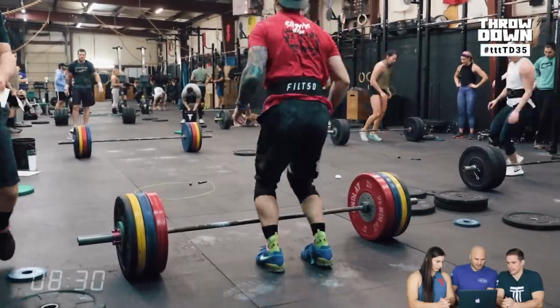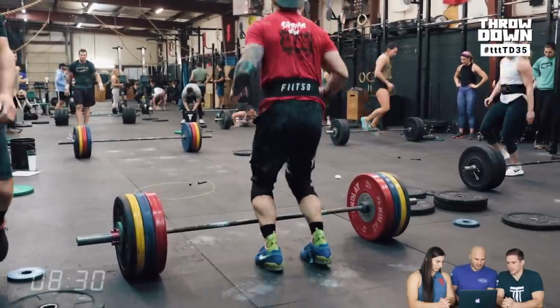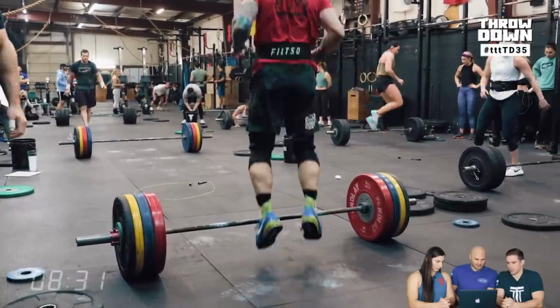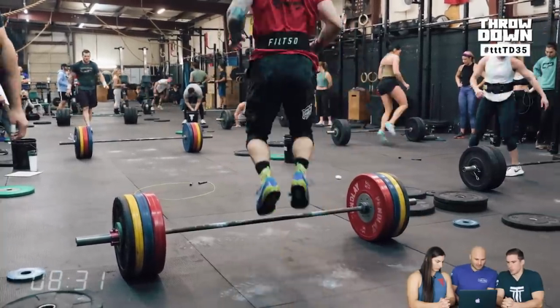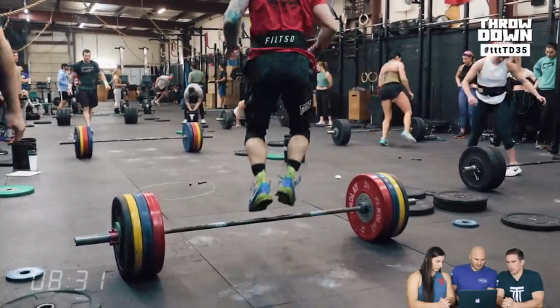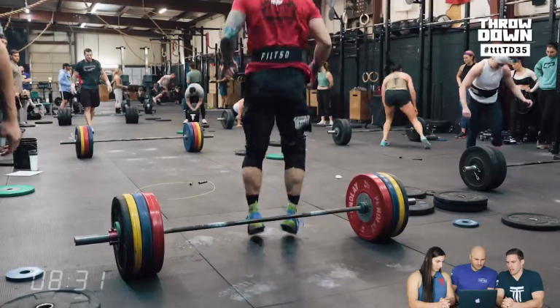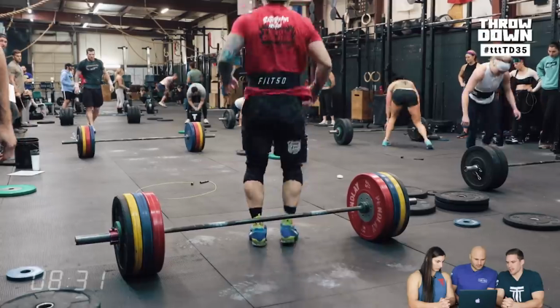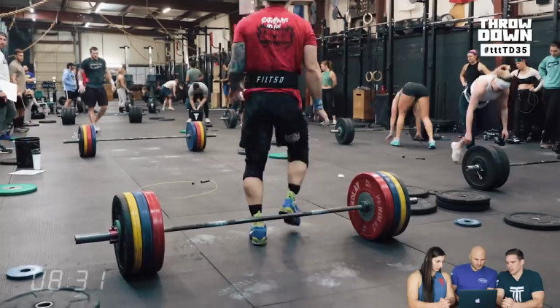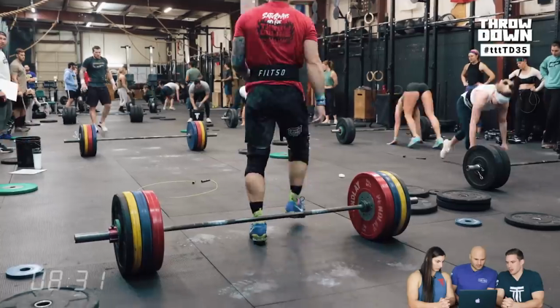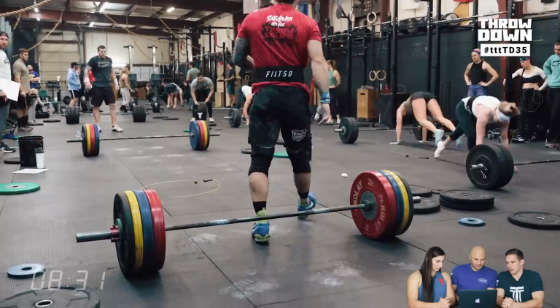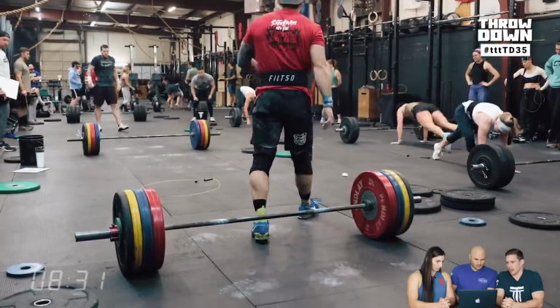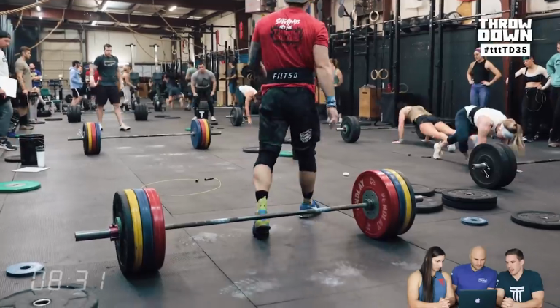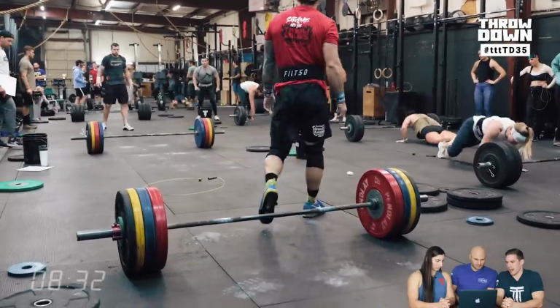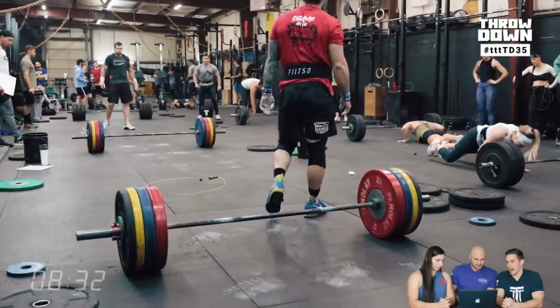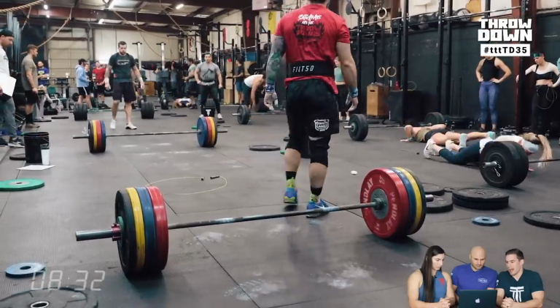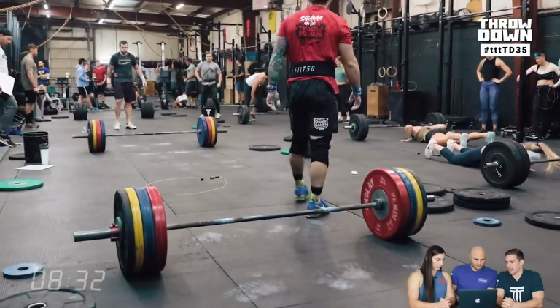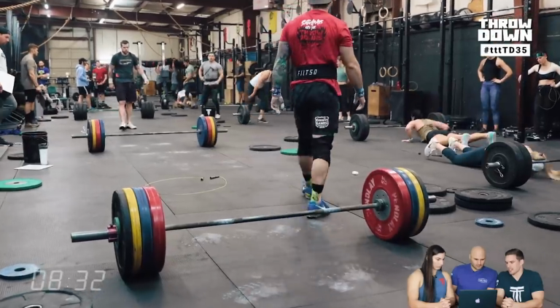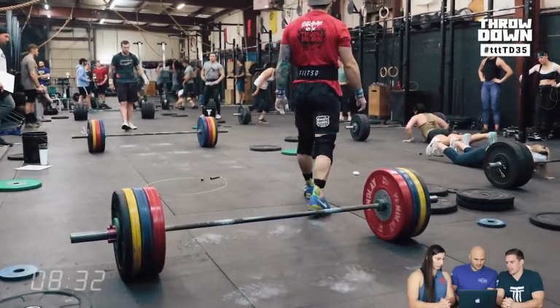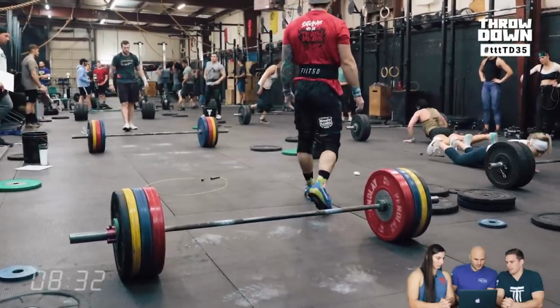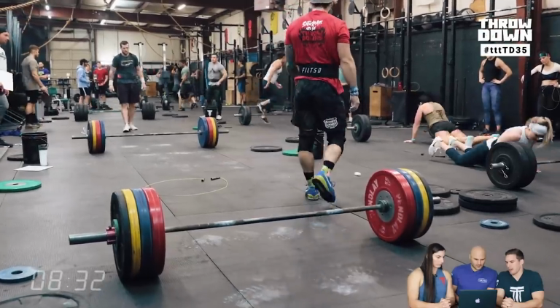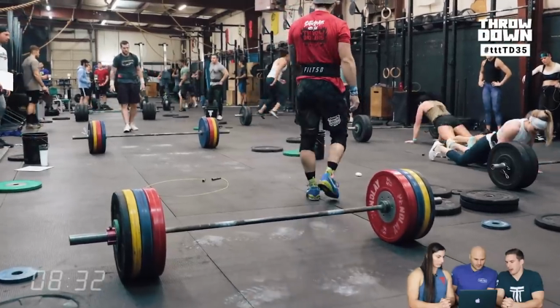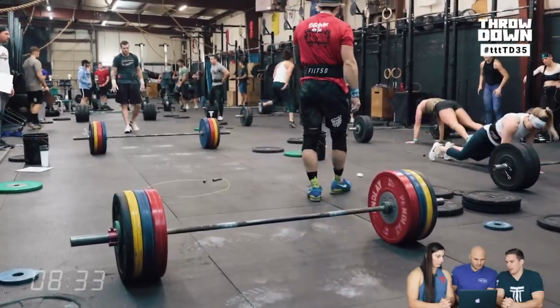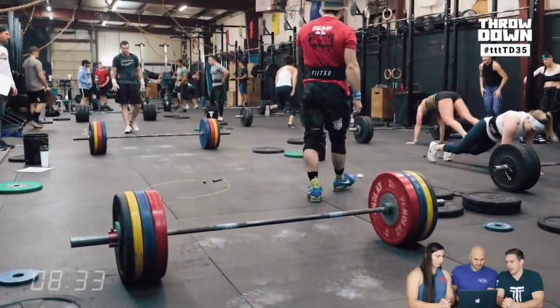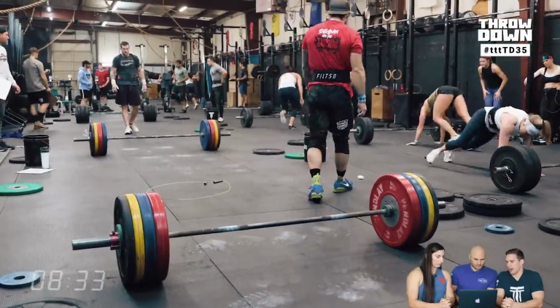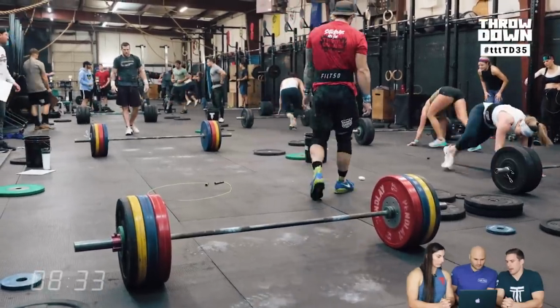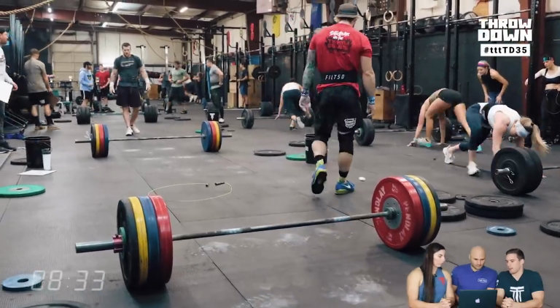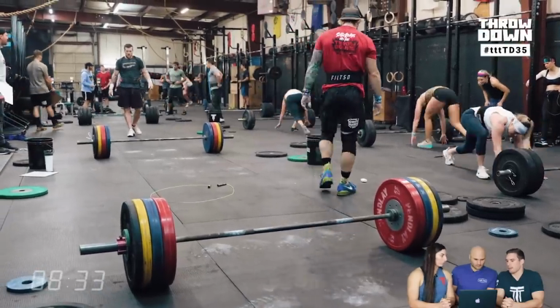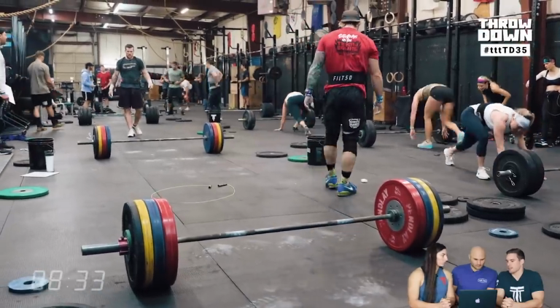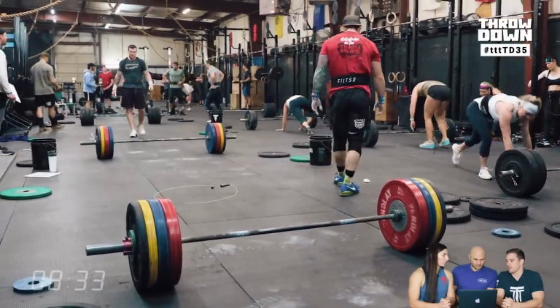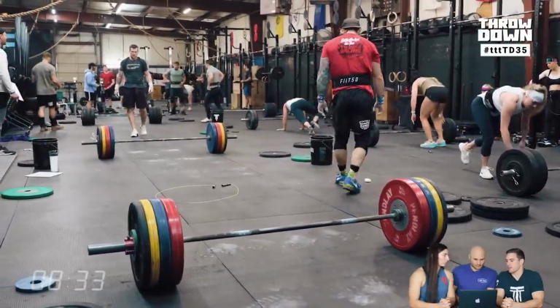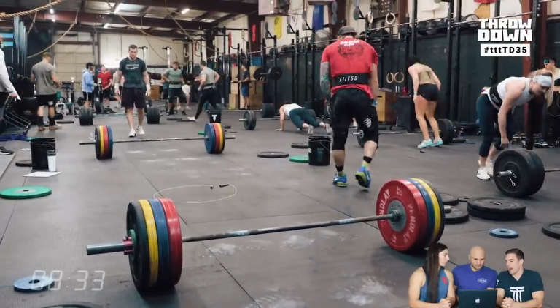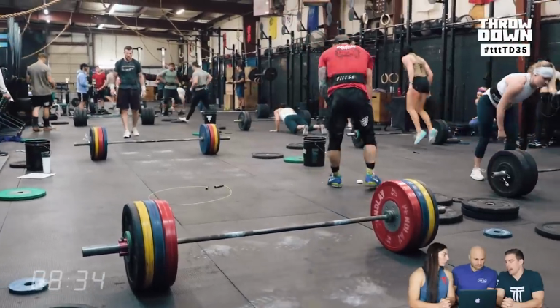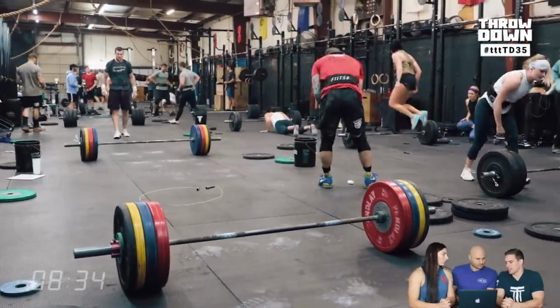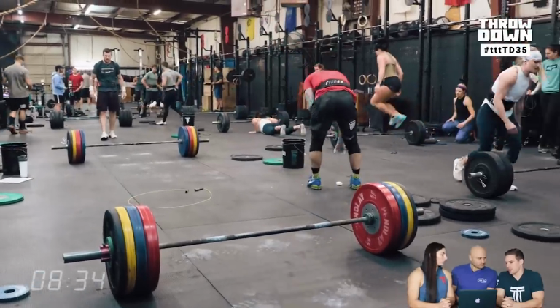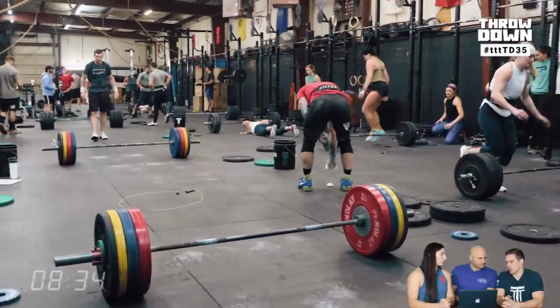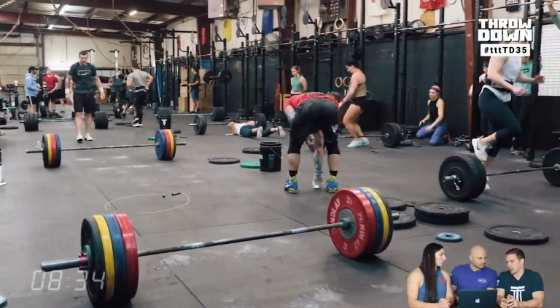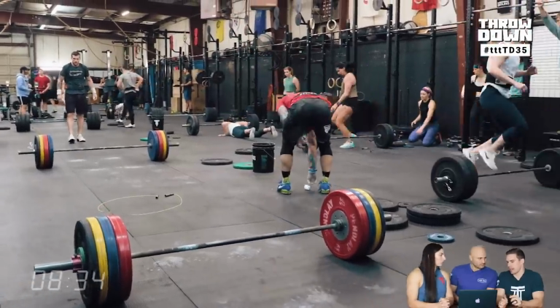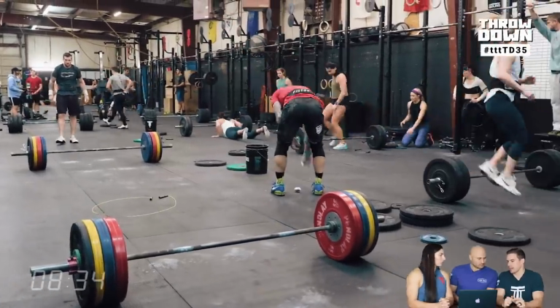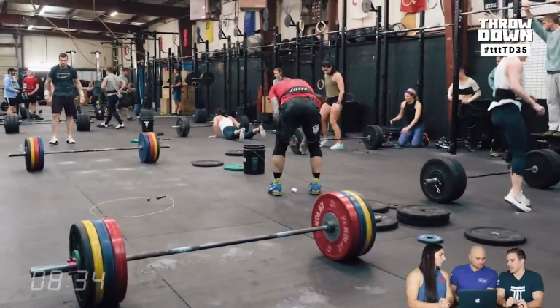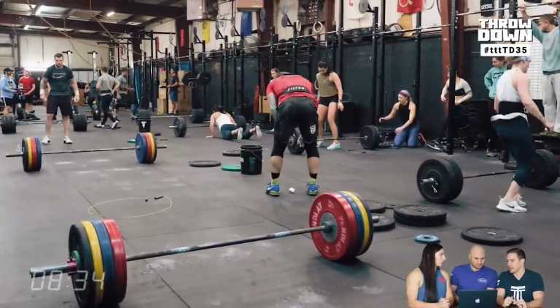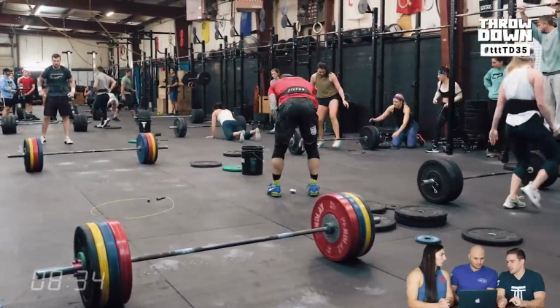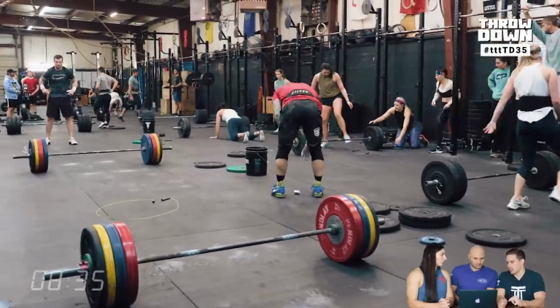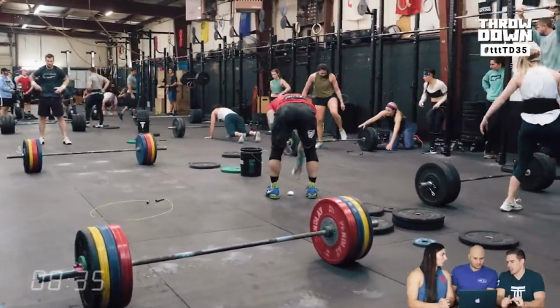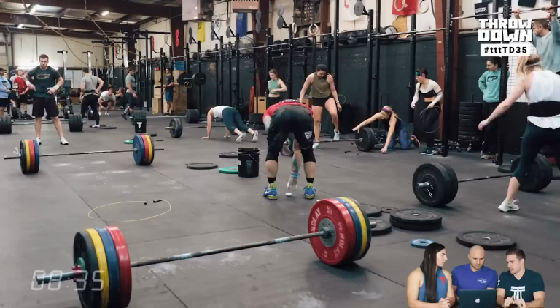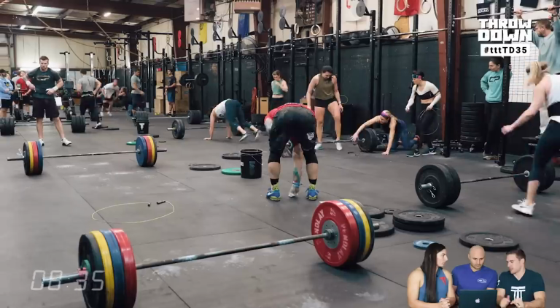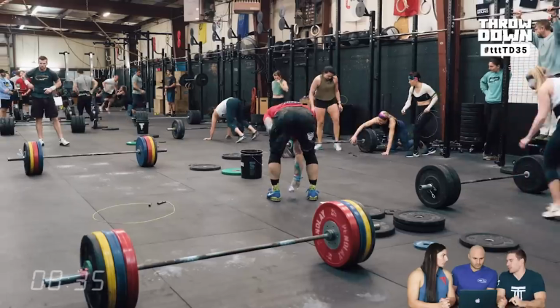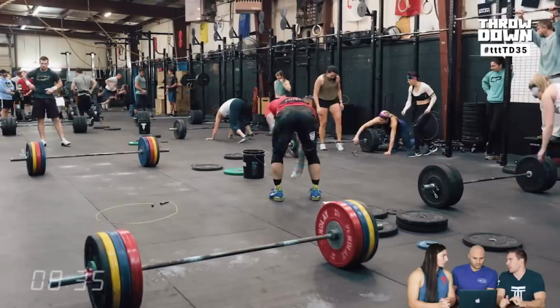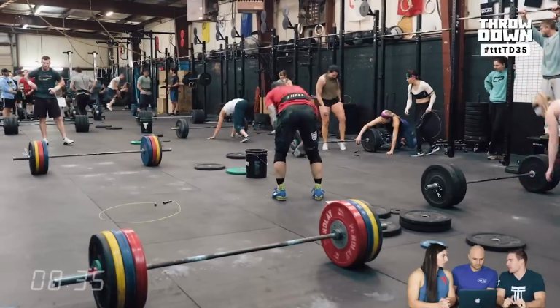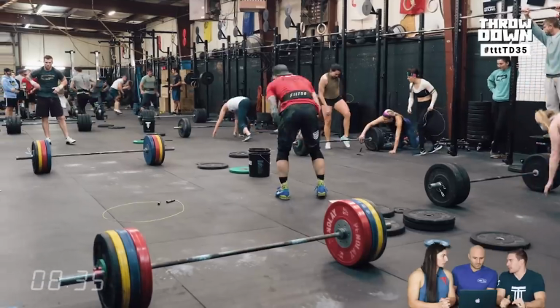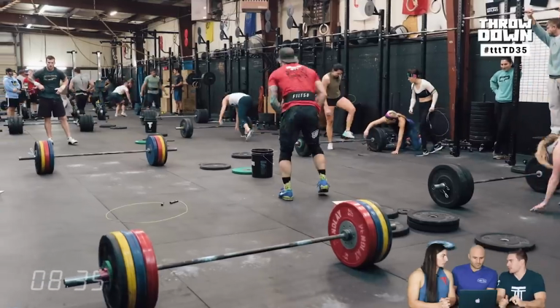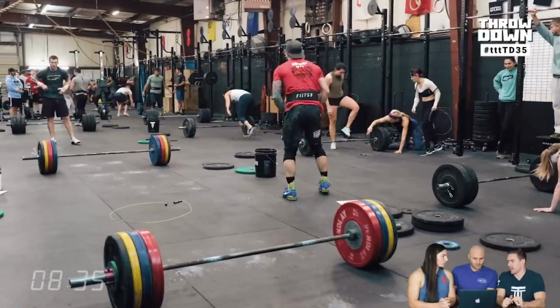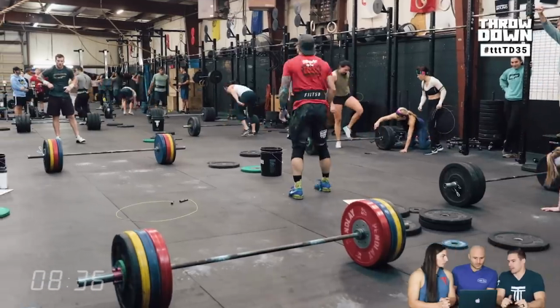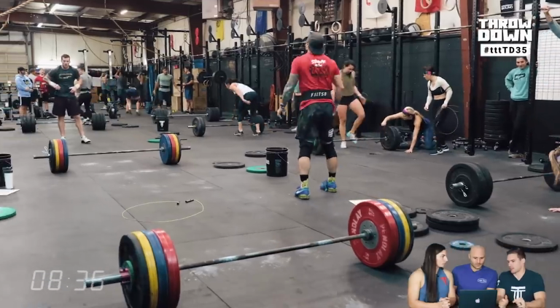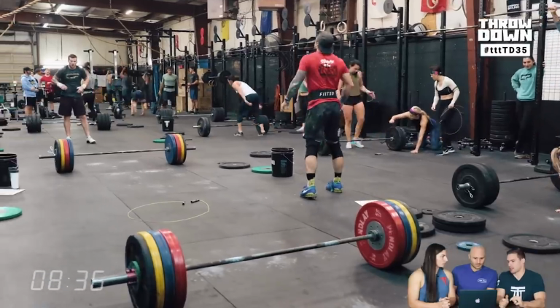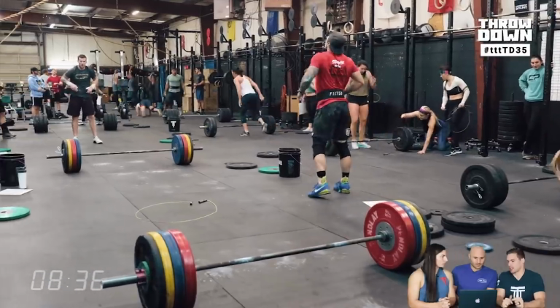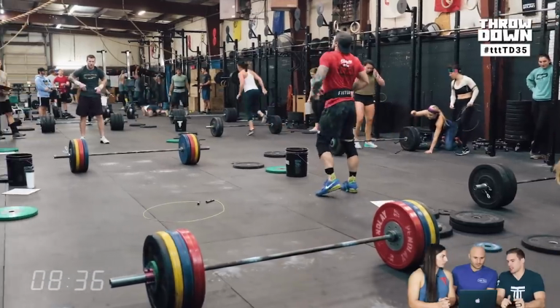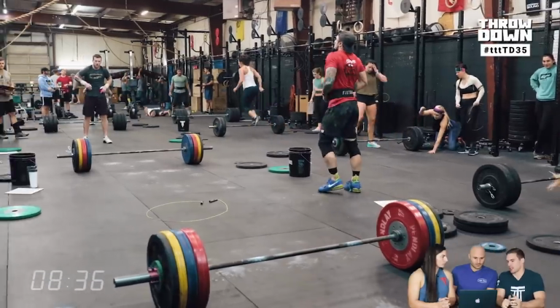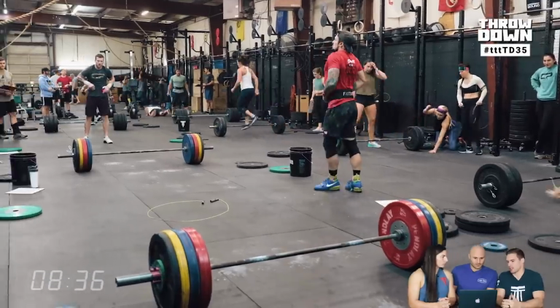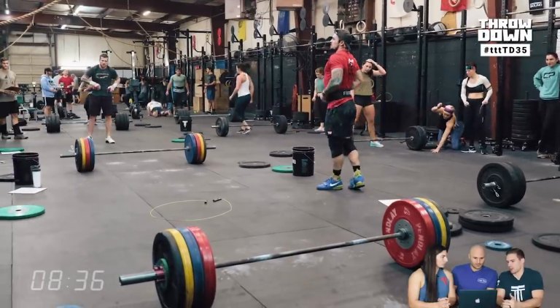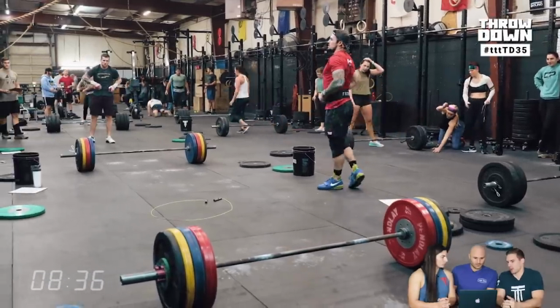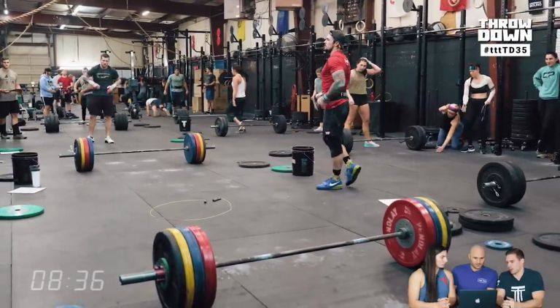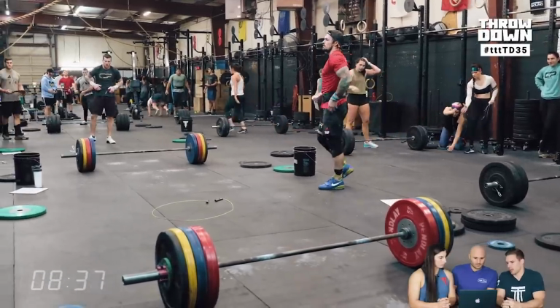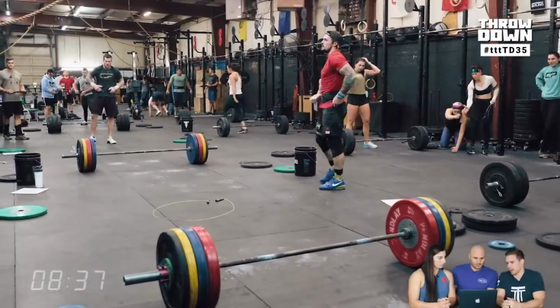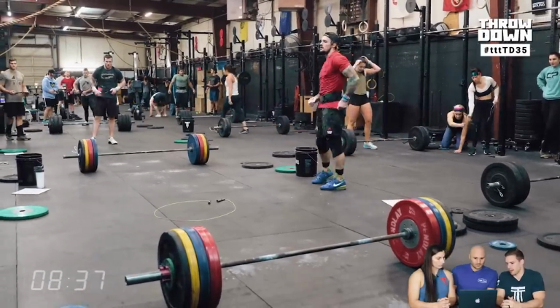As one last note on that, I've actually found that I'm much faster when I change the turn each time, especially in a sprint workout.